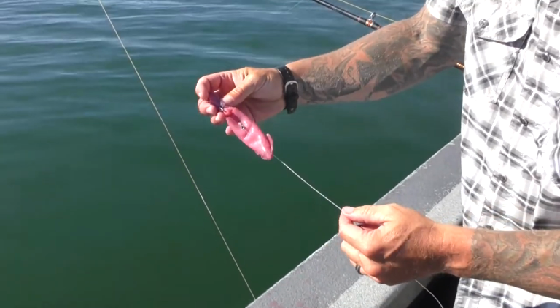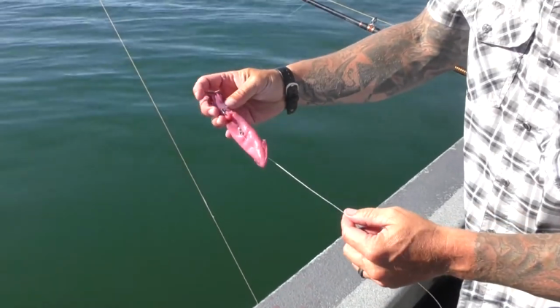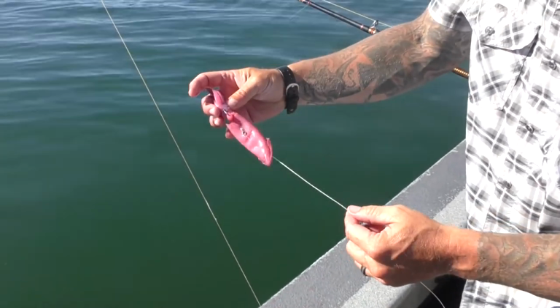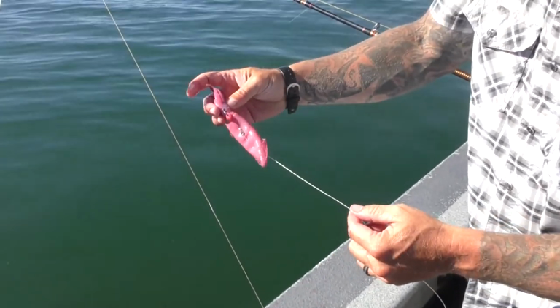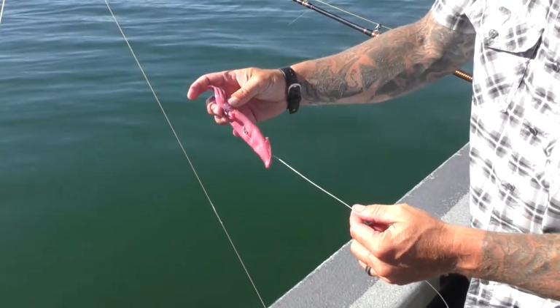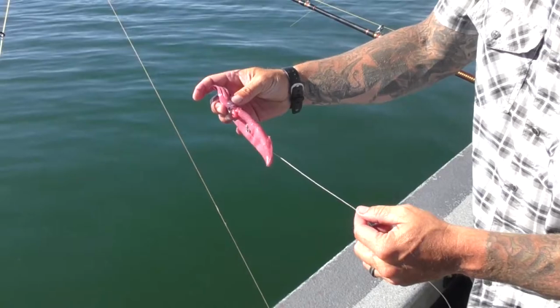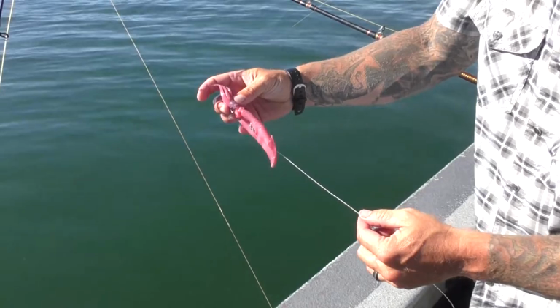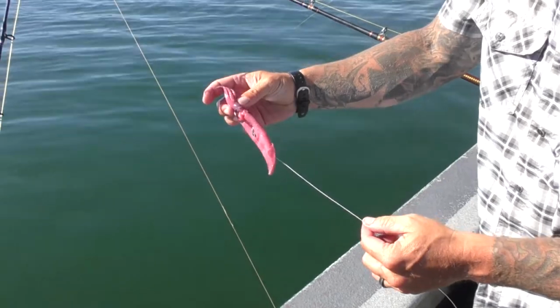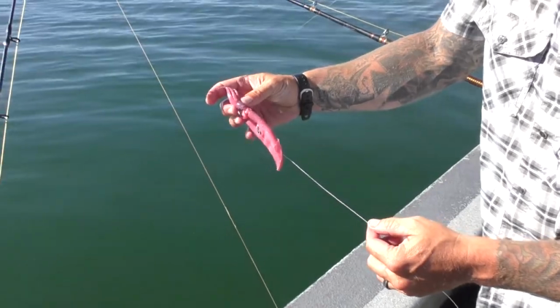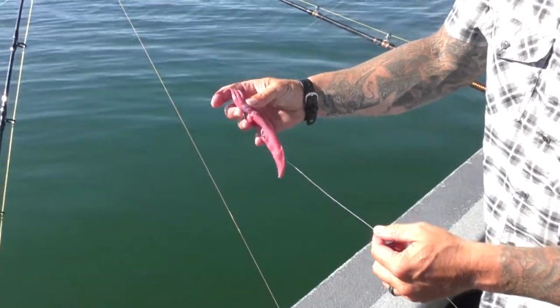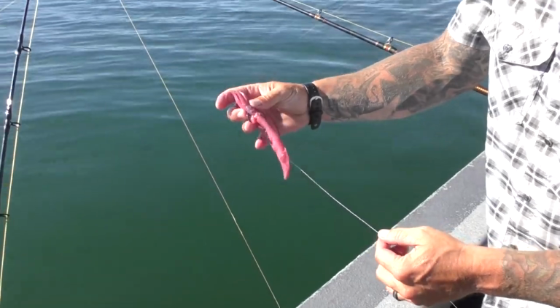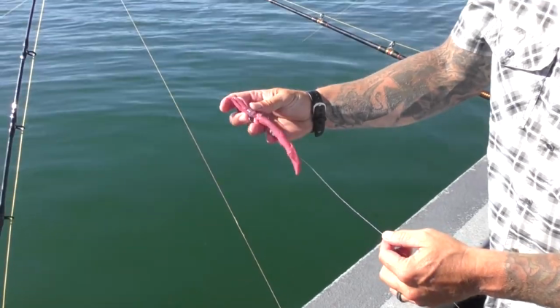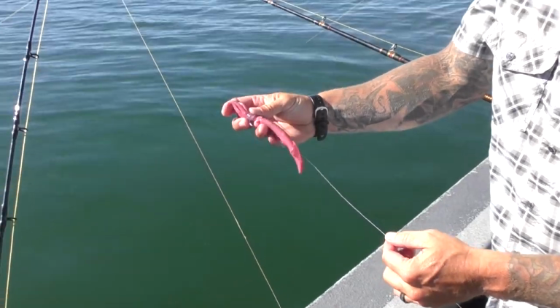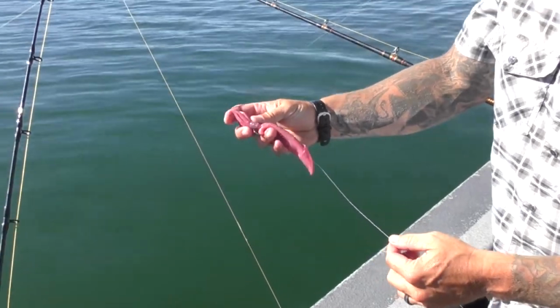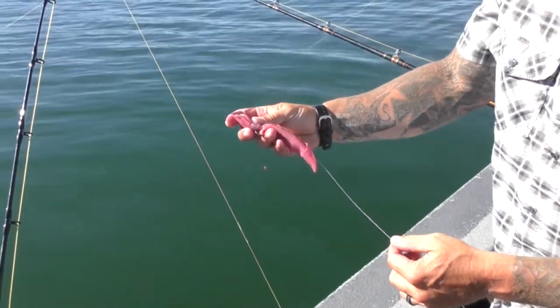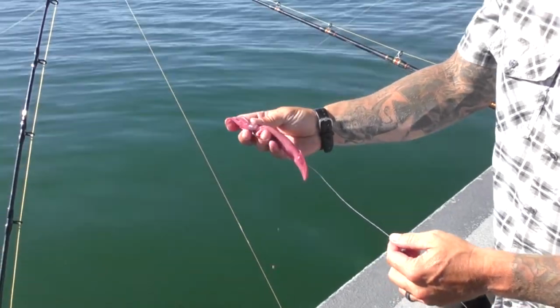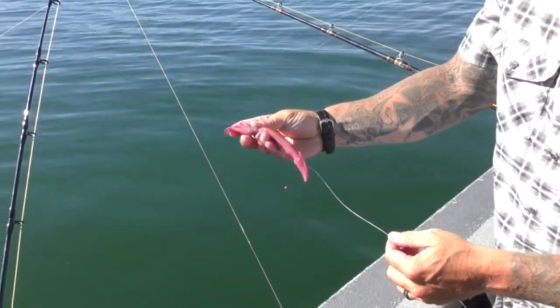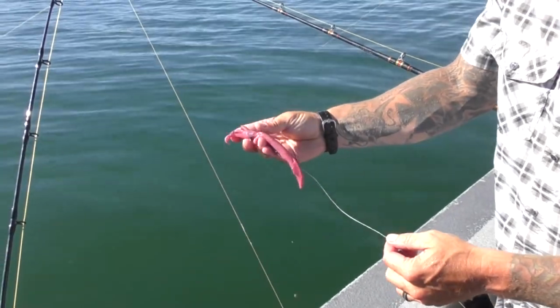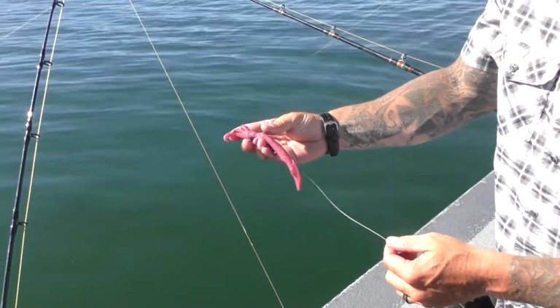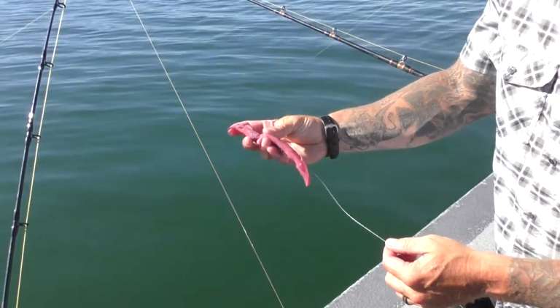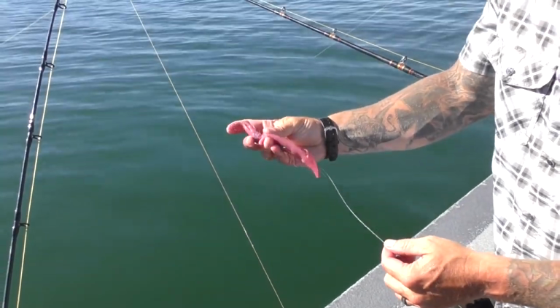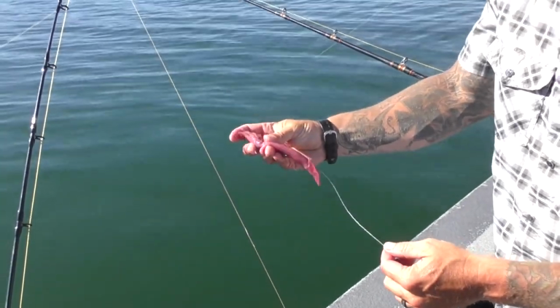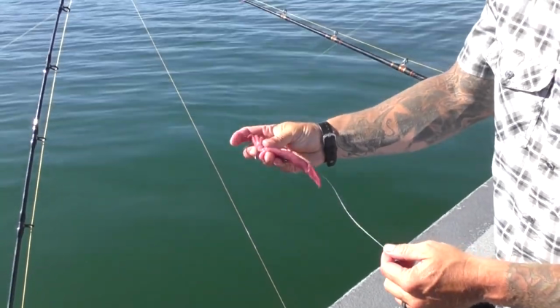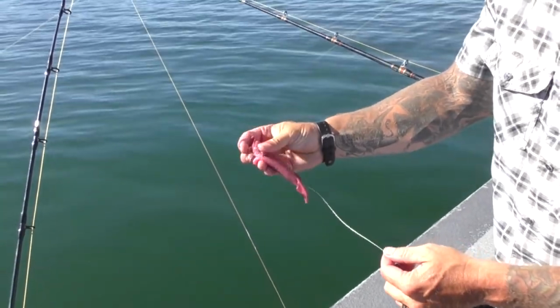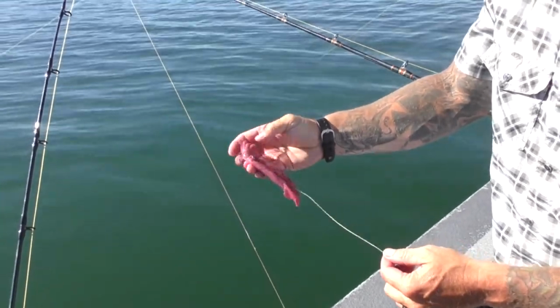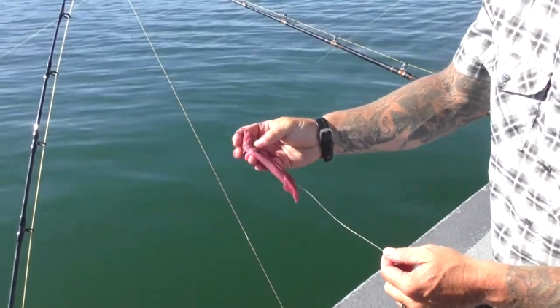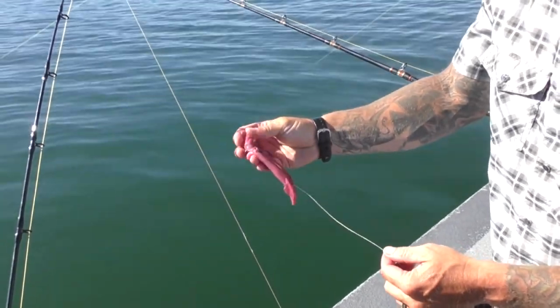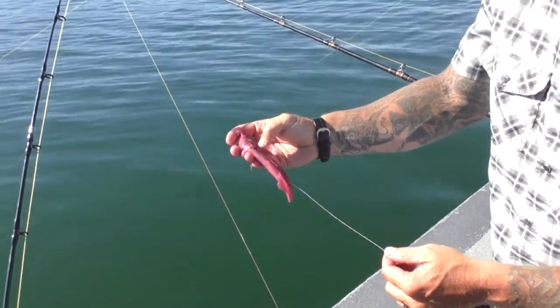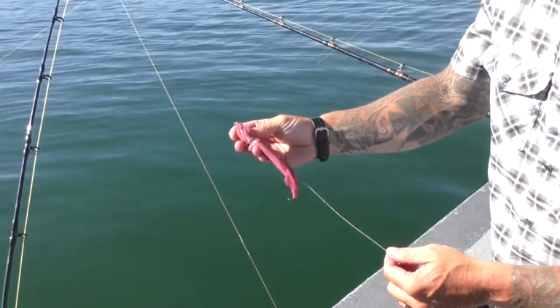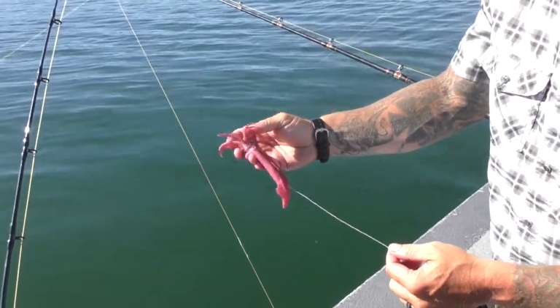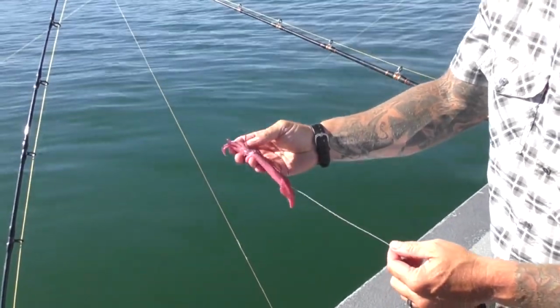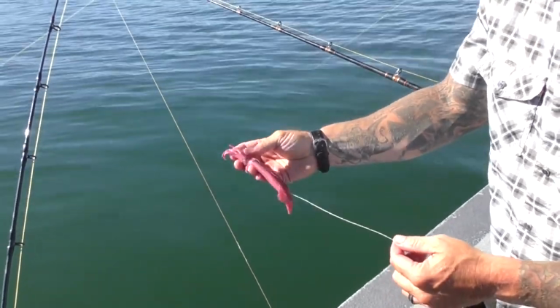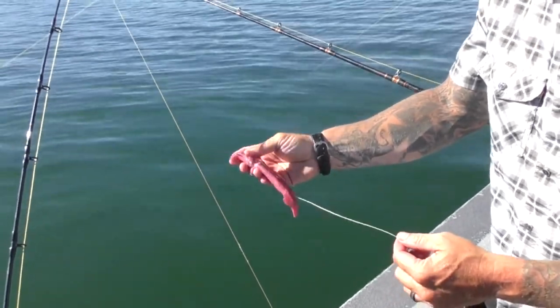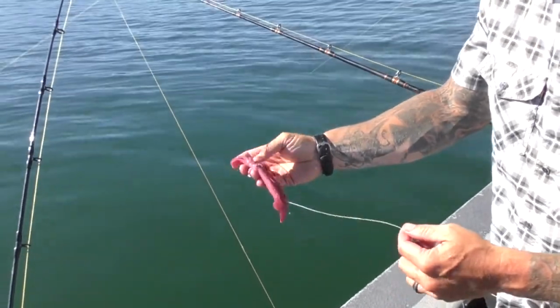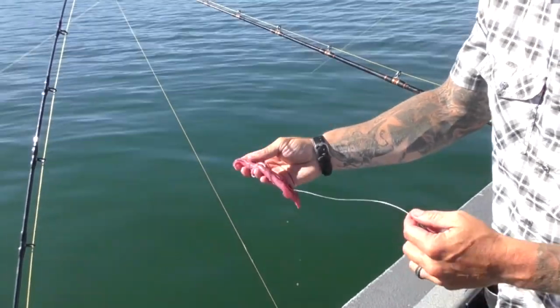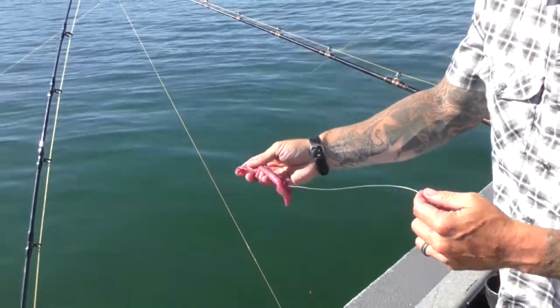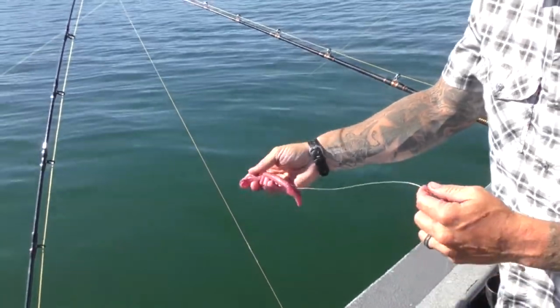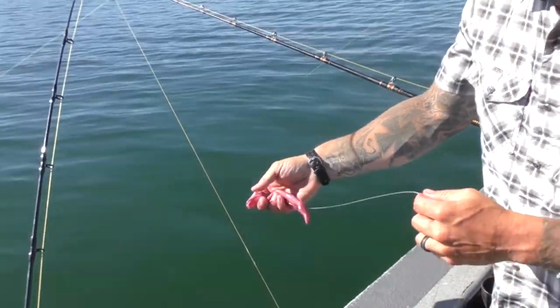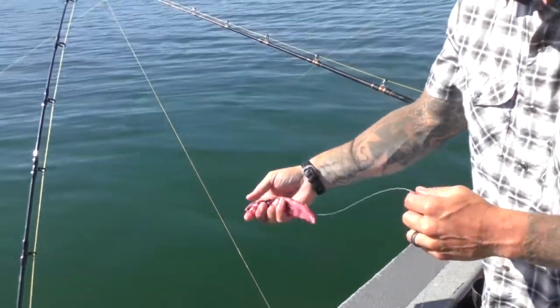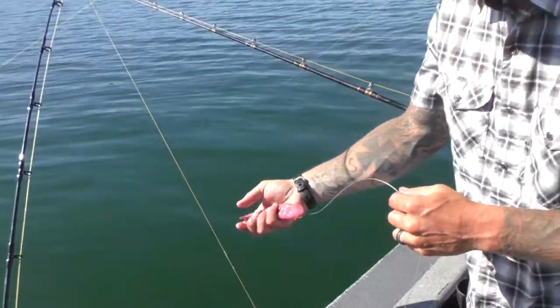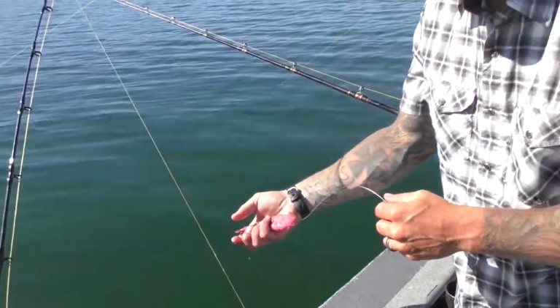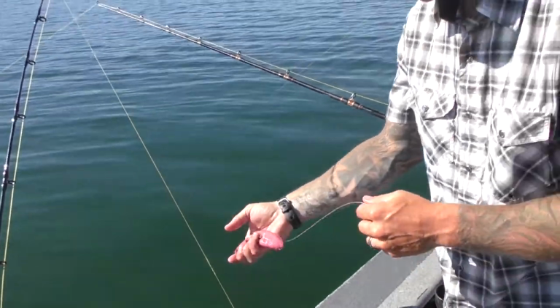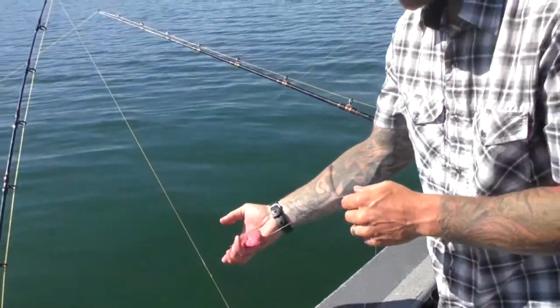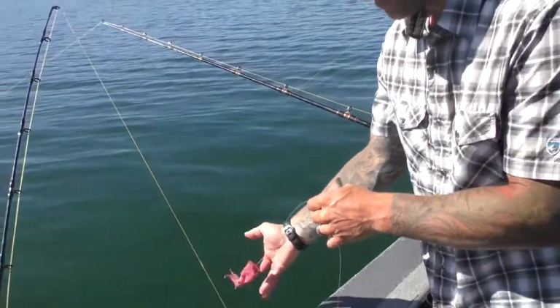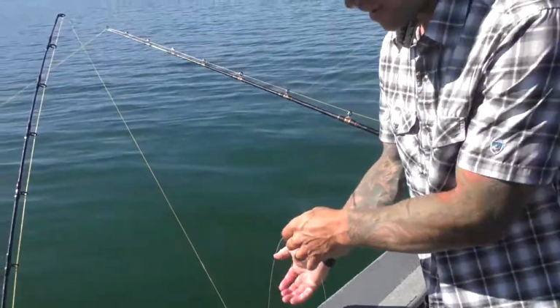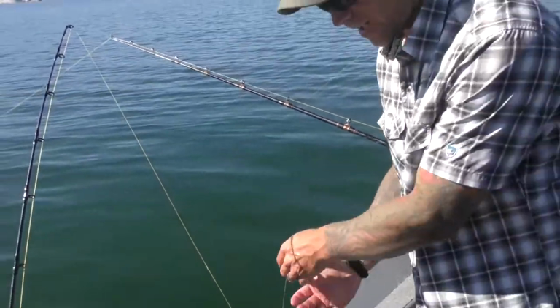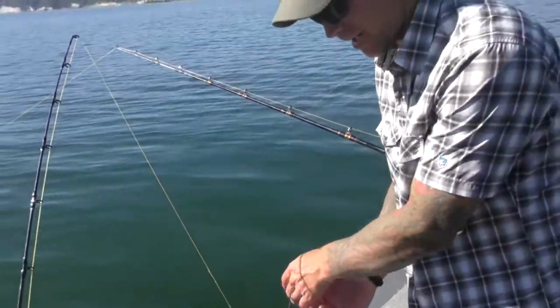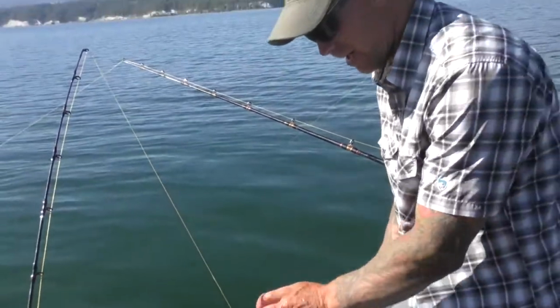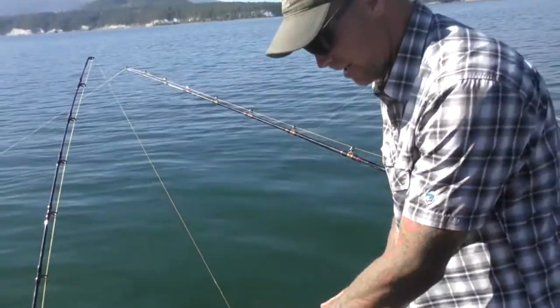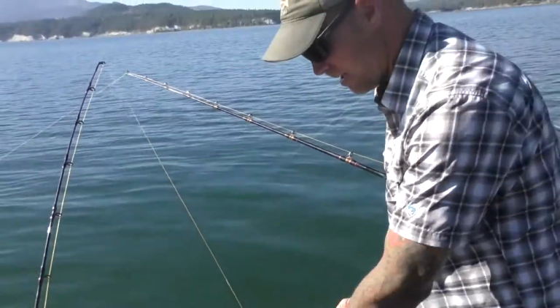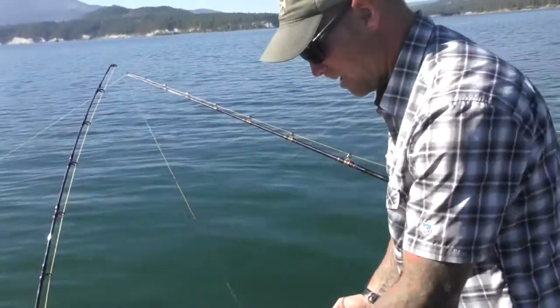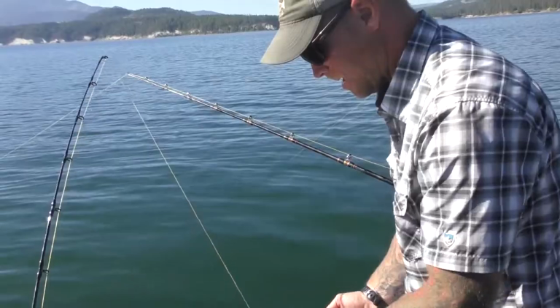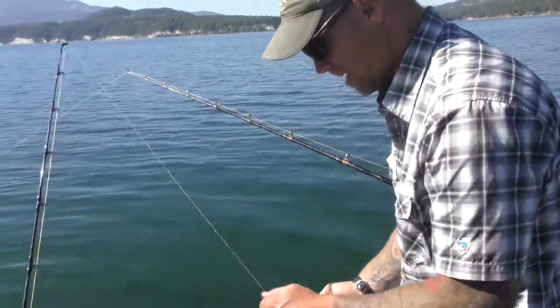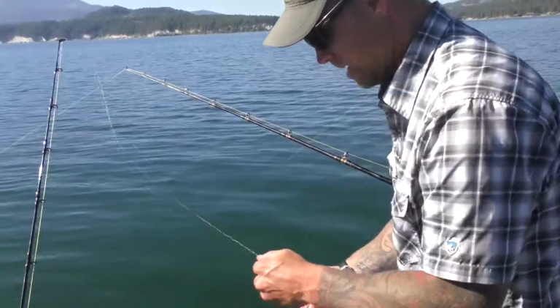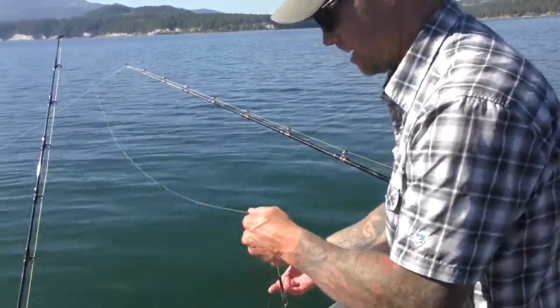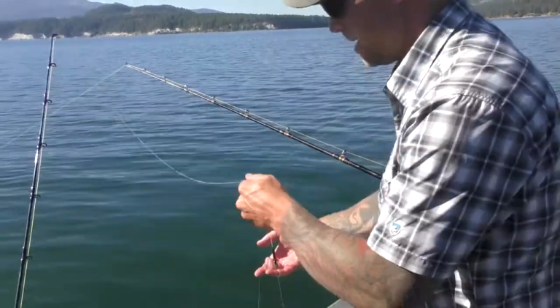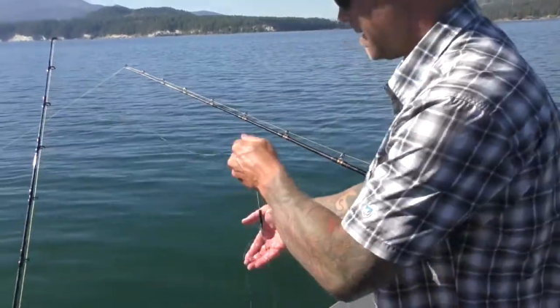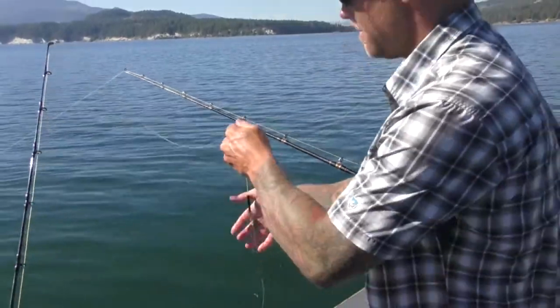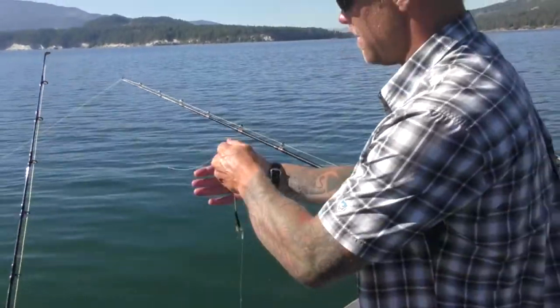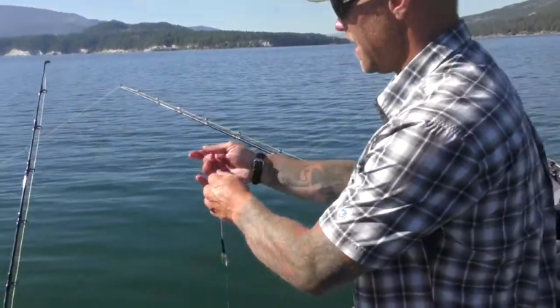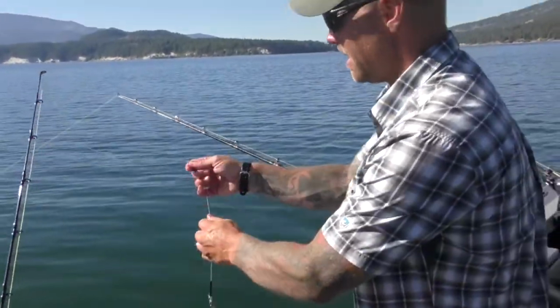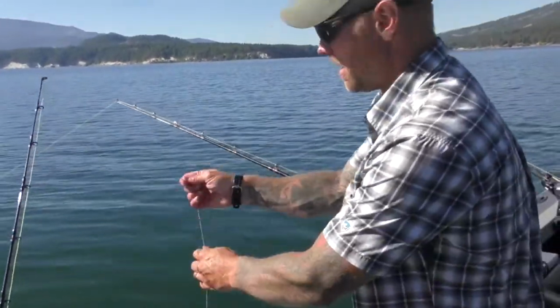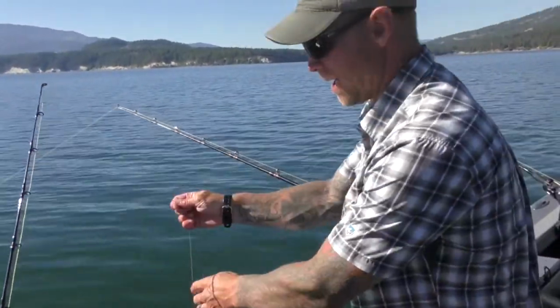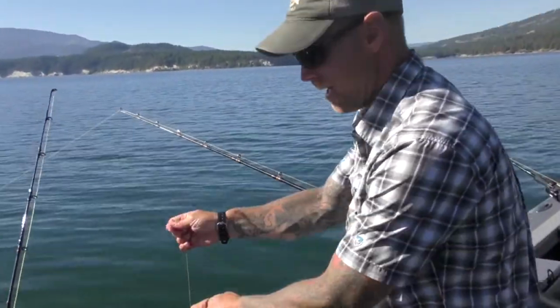That way all that's in a straight line — they got a good bite, they can play with those tentacles there. That seems to be the ticket.